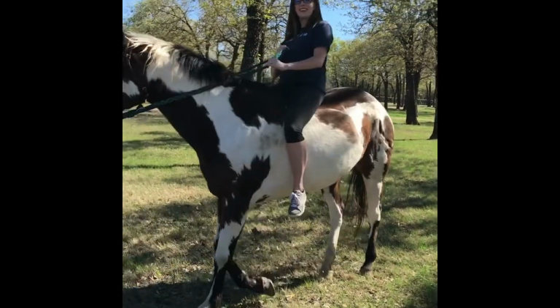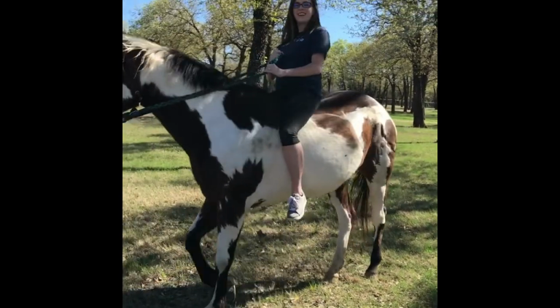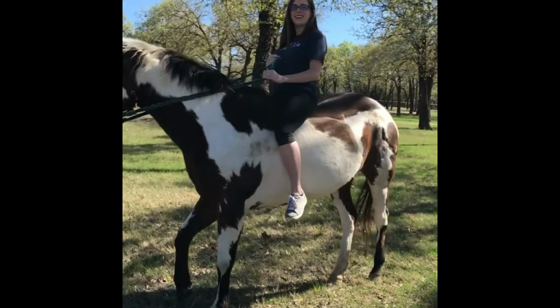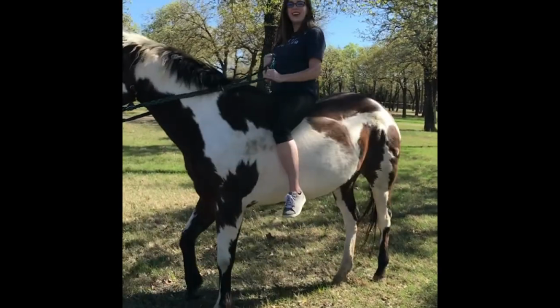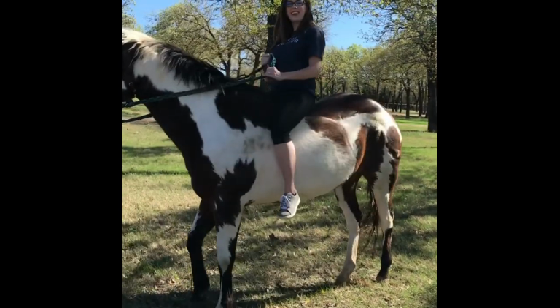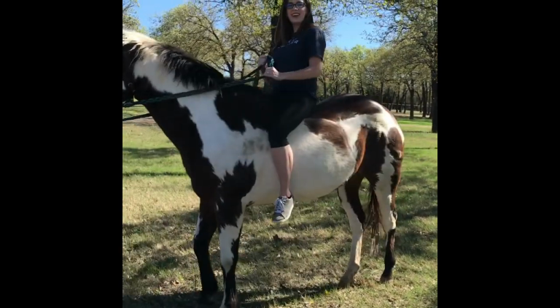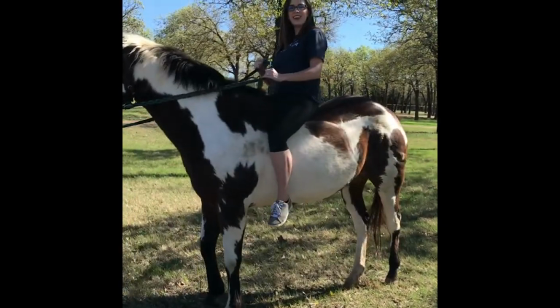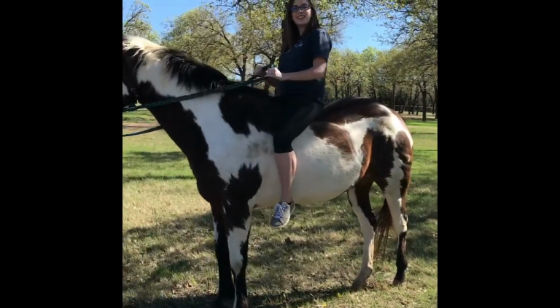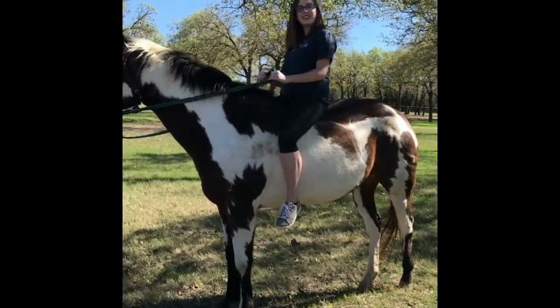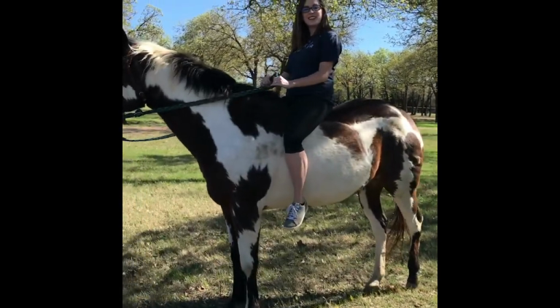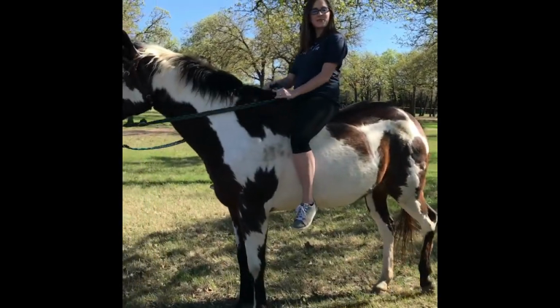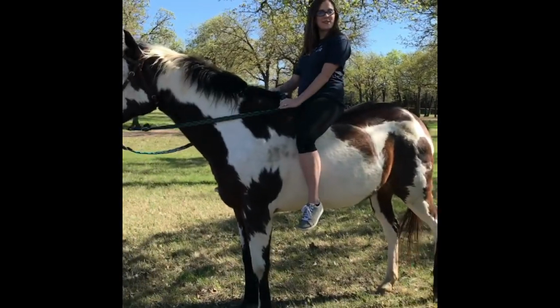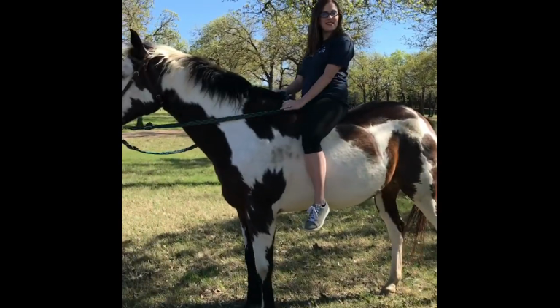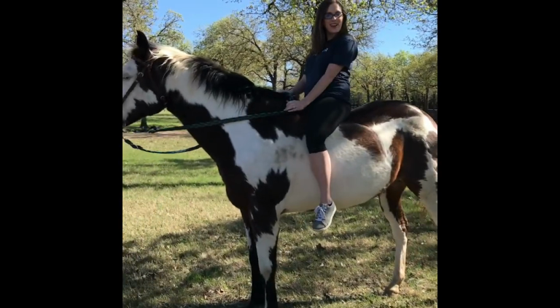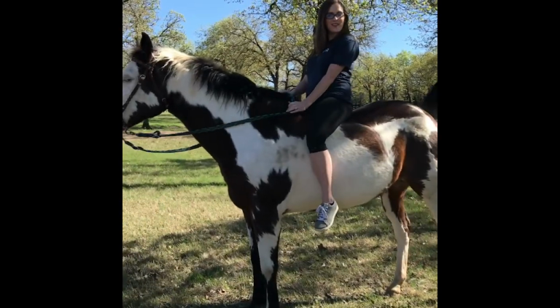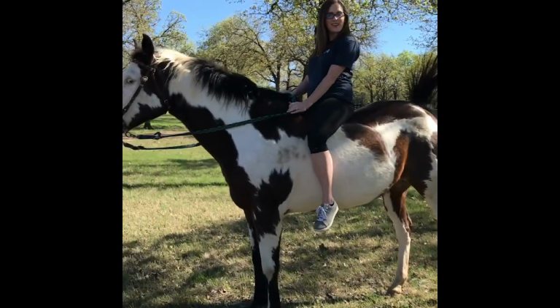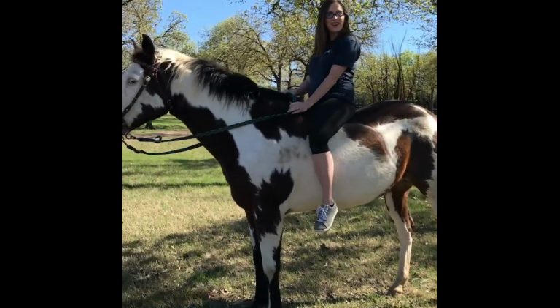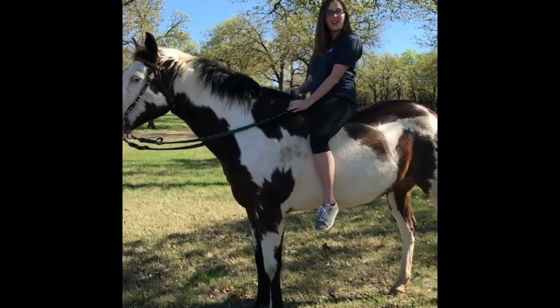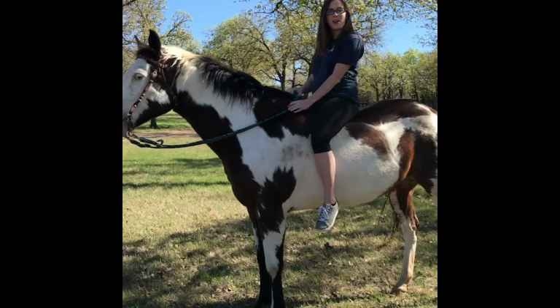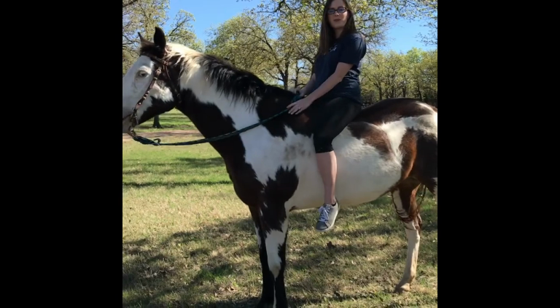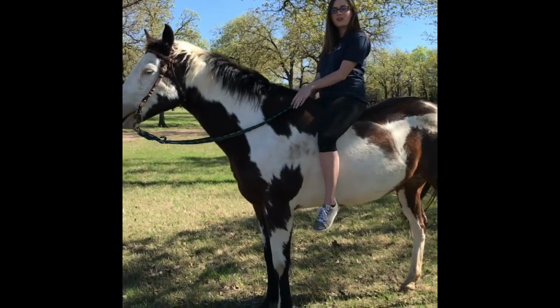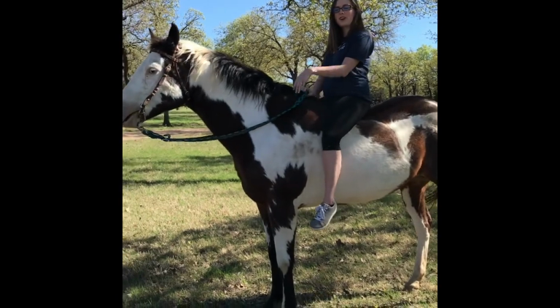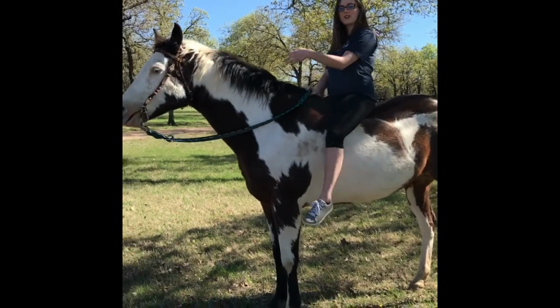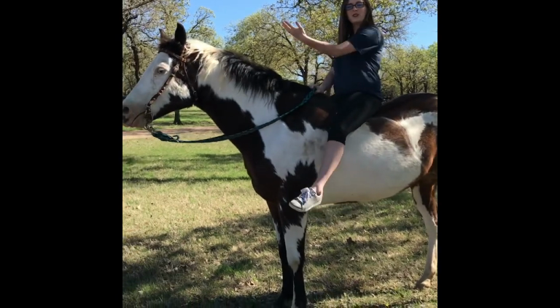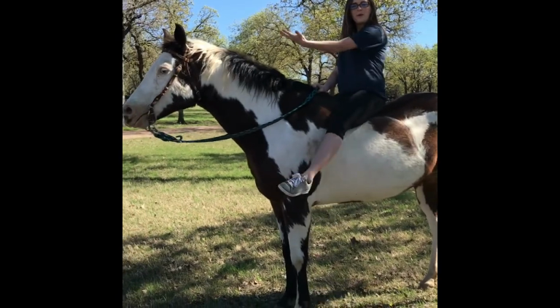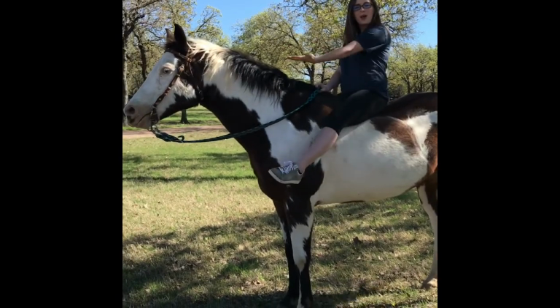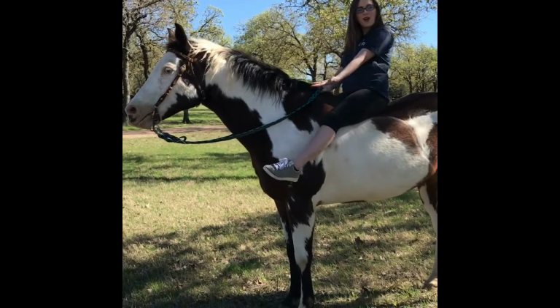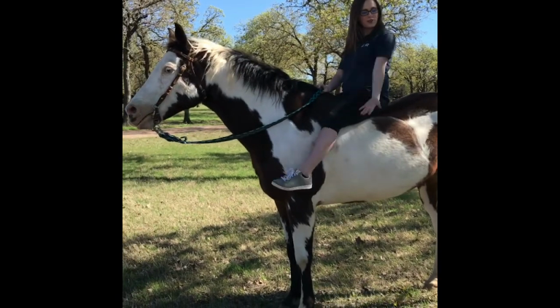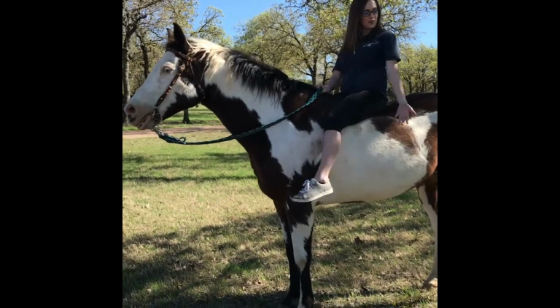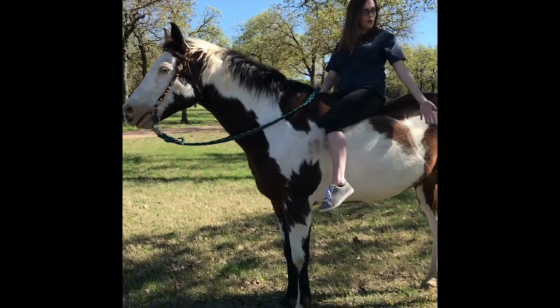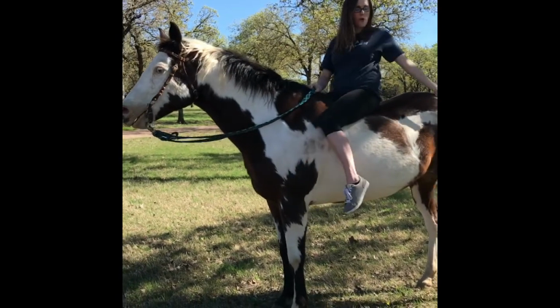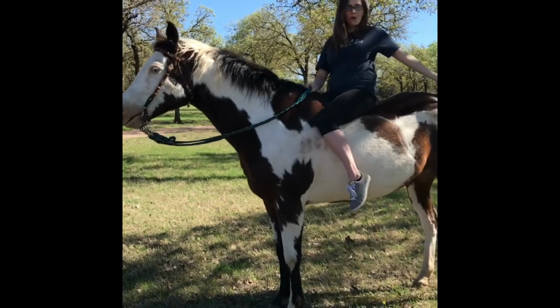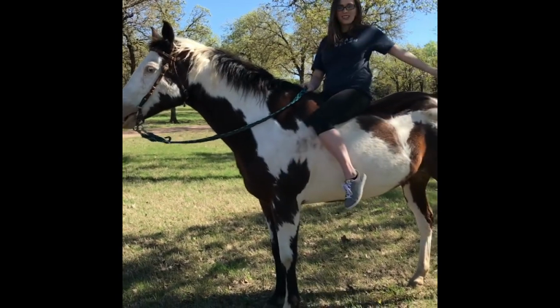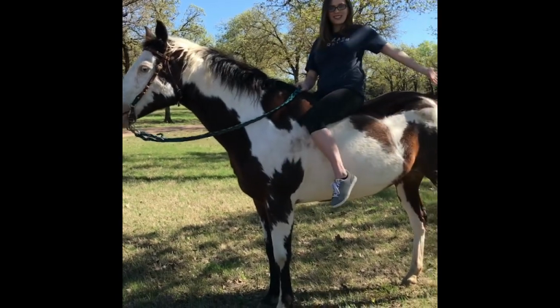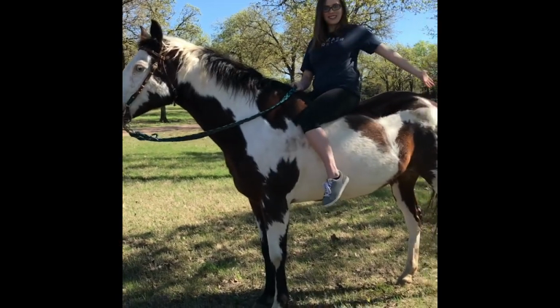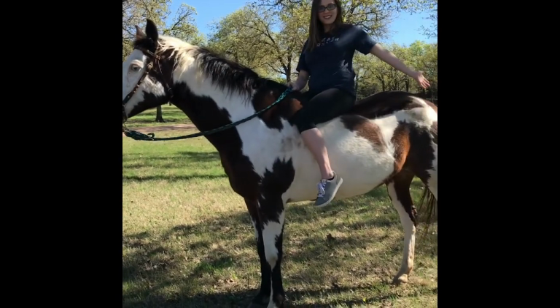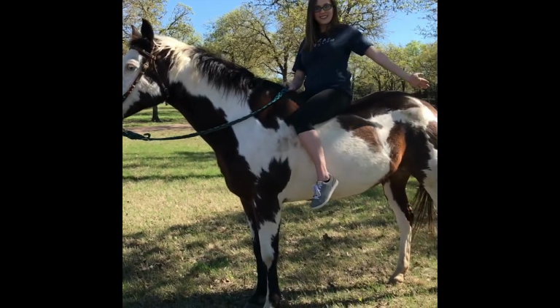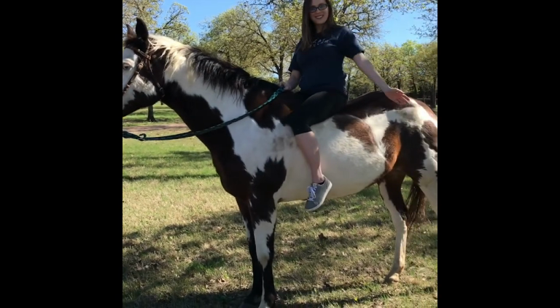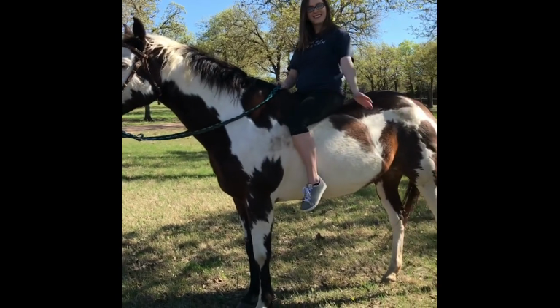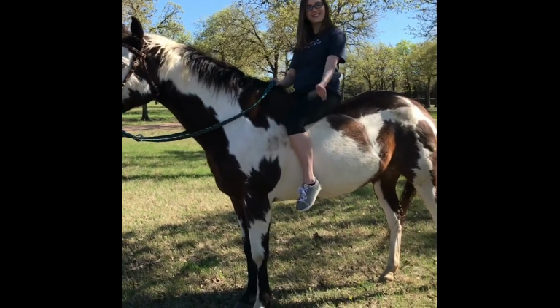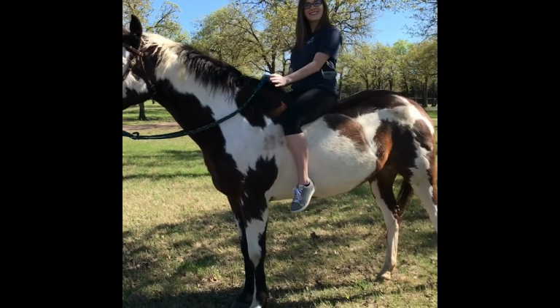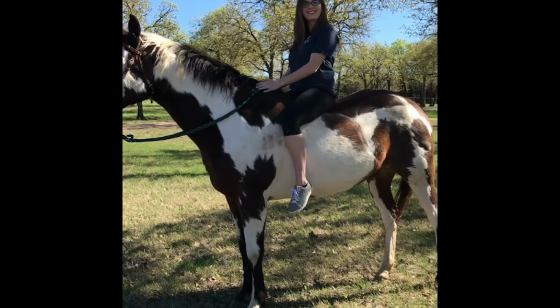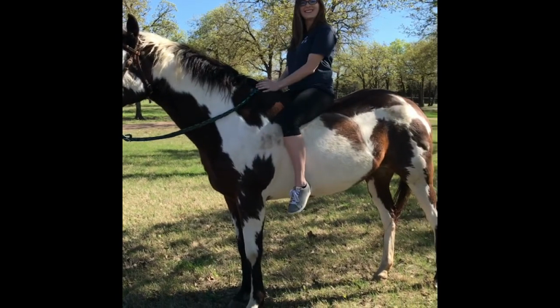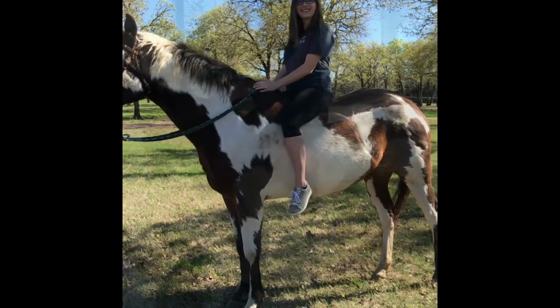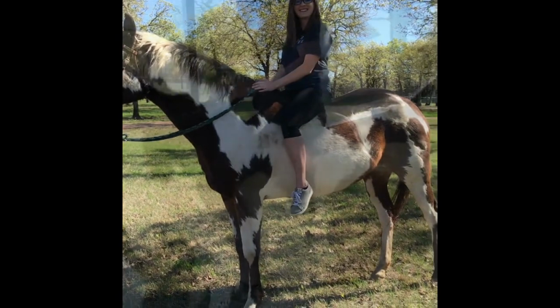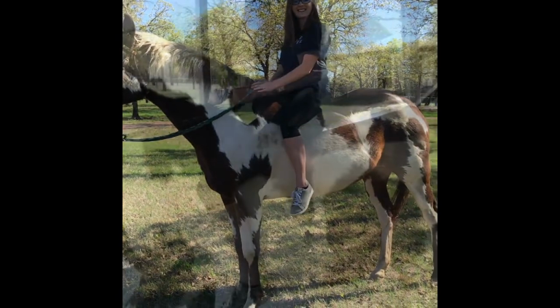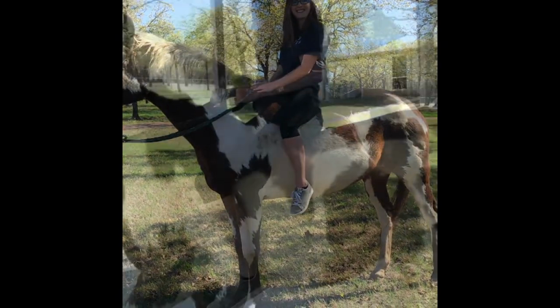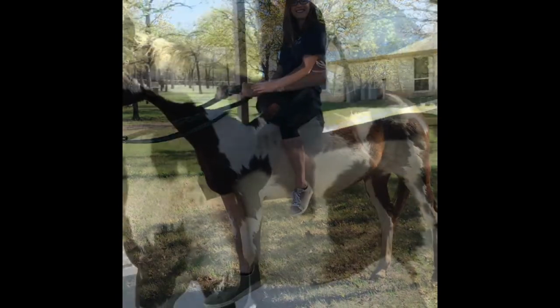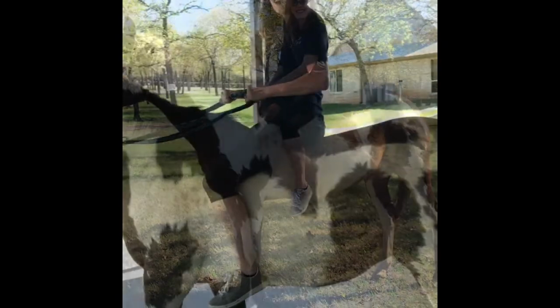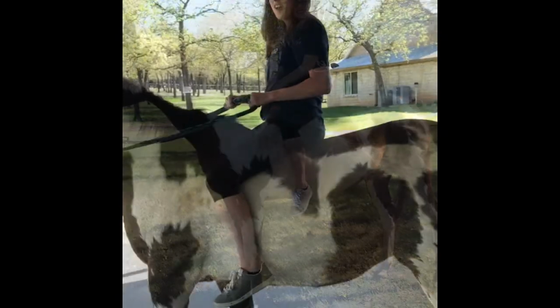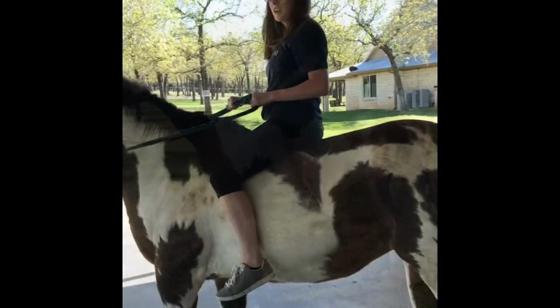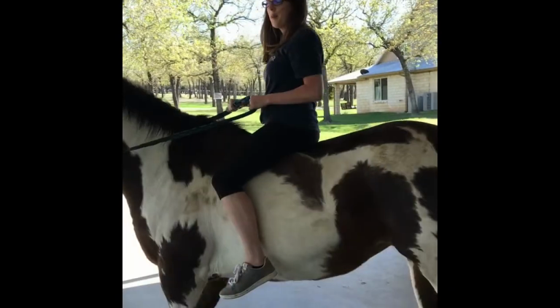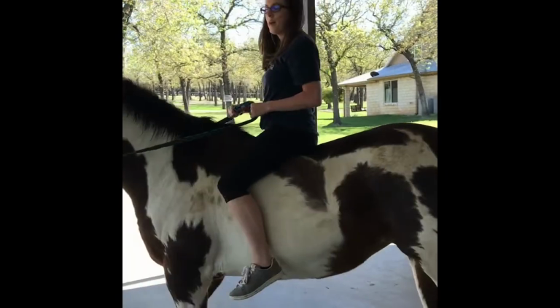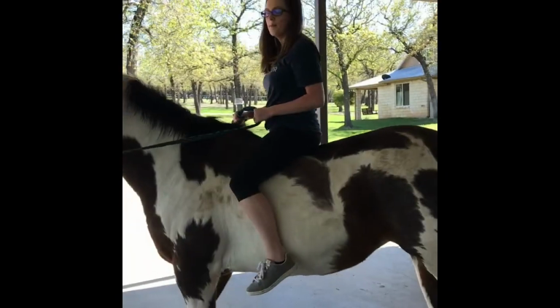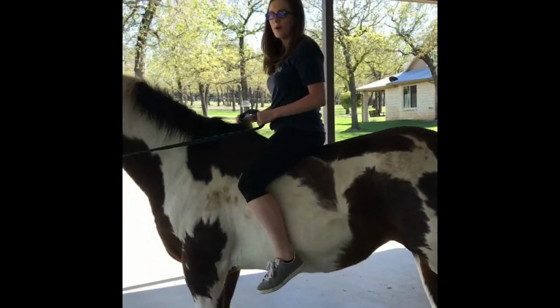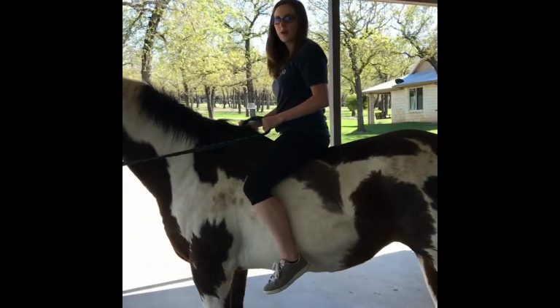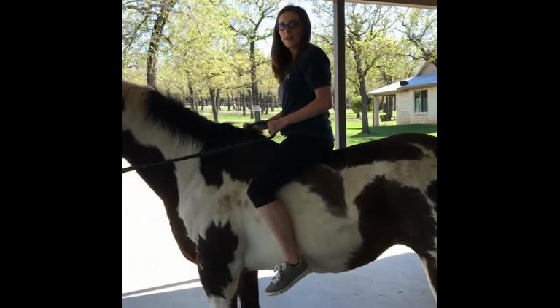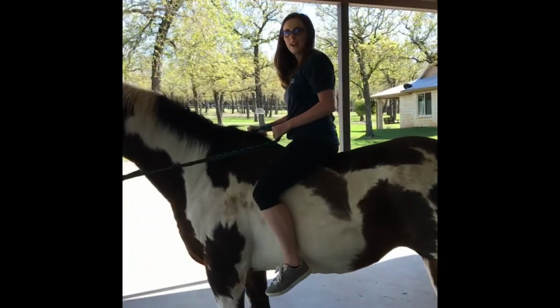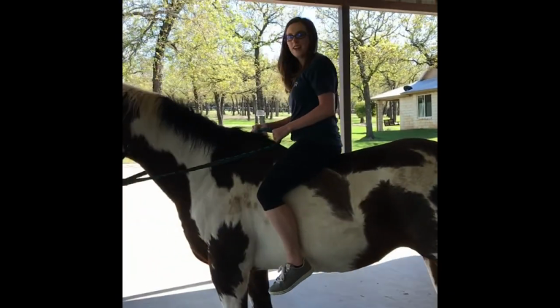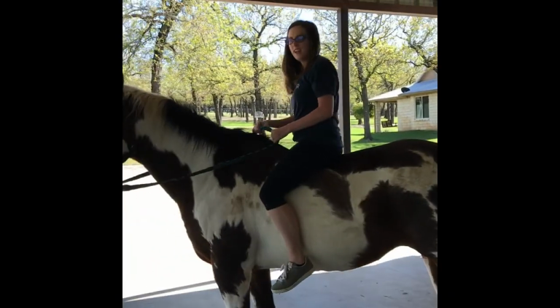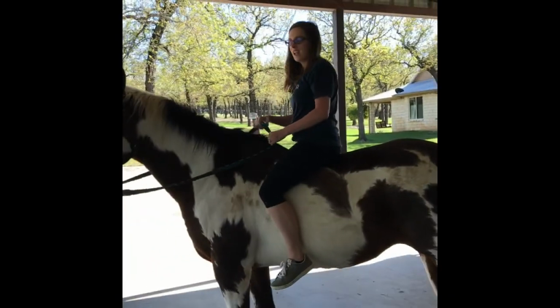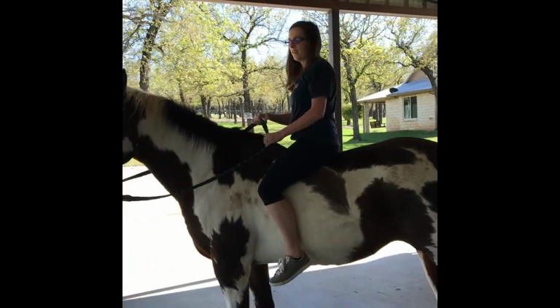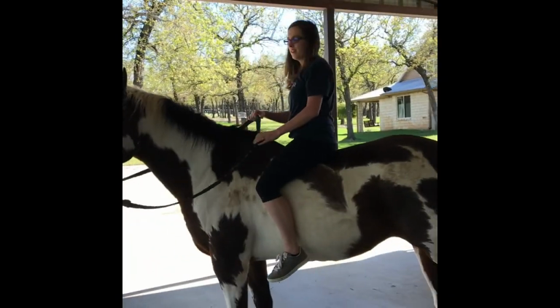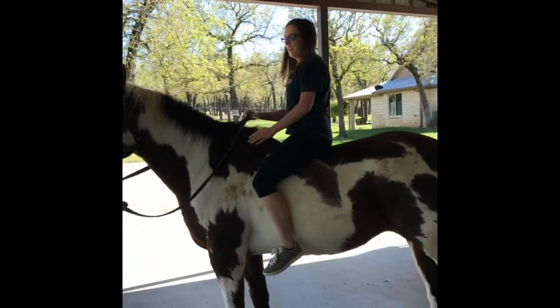Hey guys, it's Miss Evie and I'm going to talk to you about horses. We're going to talk about Mocha and everything.